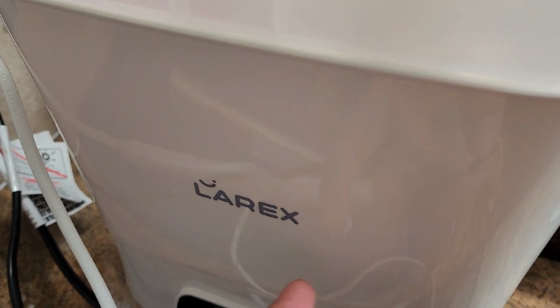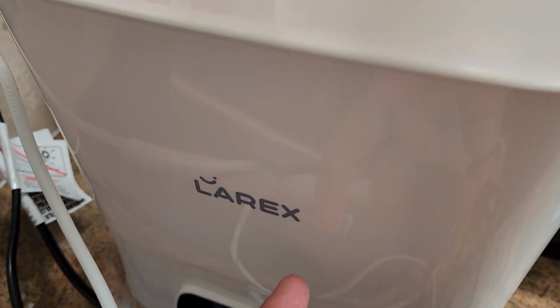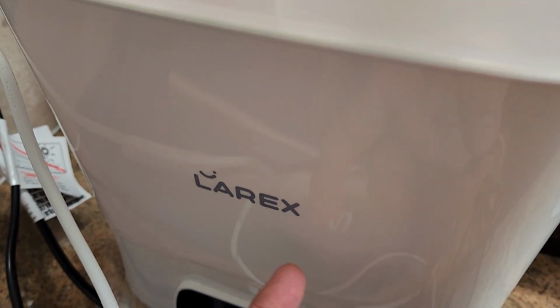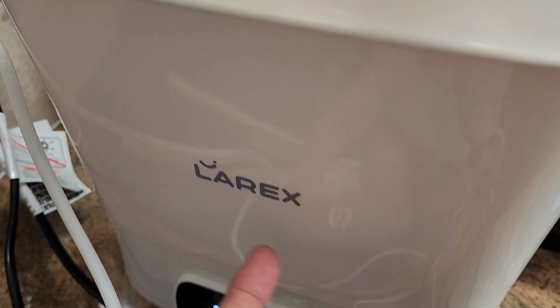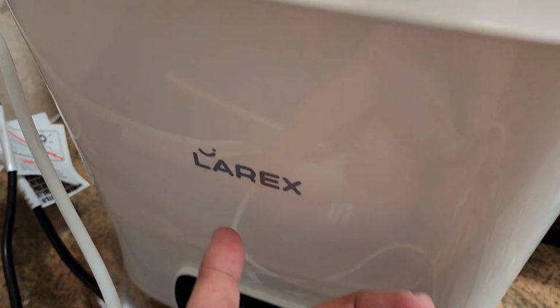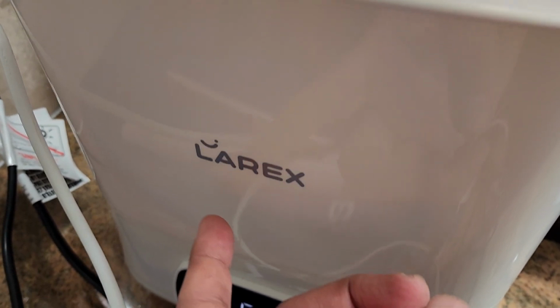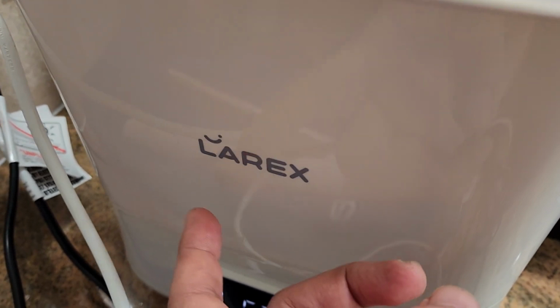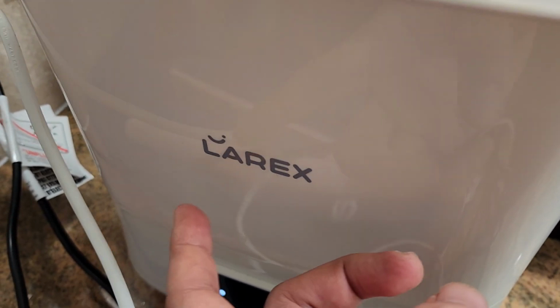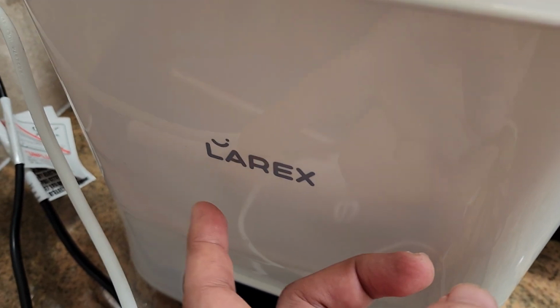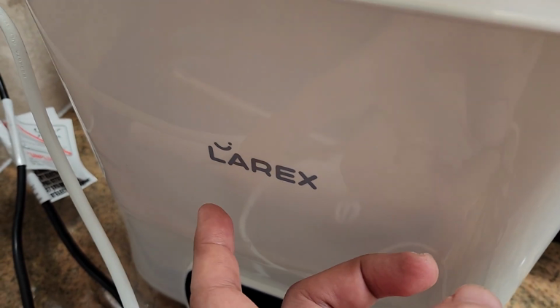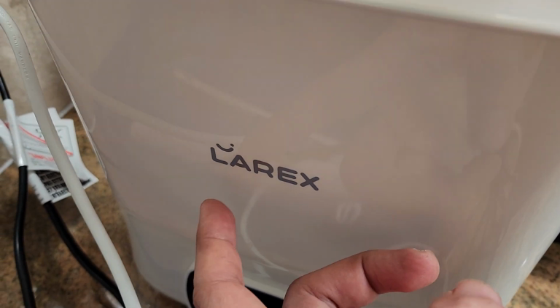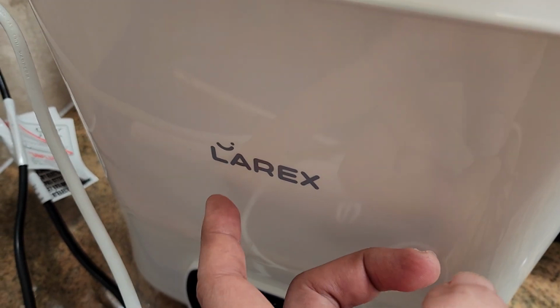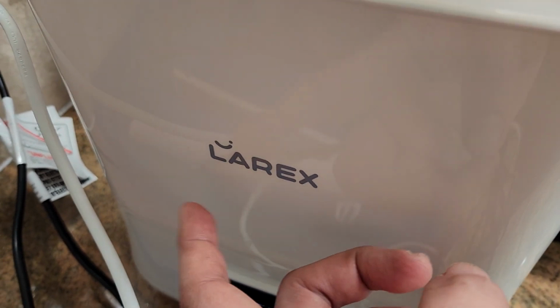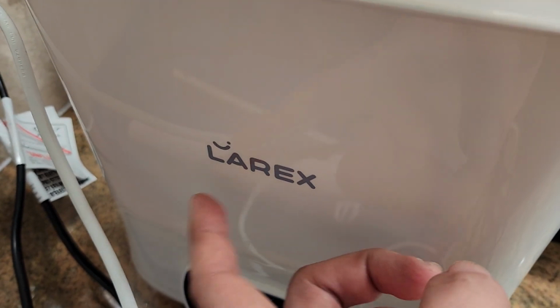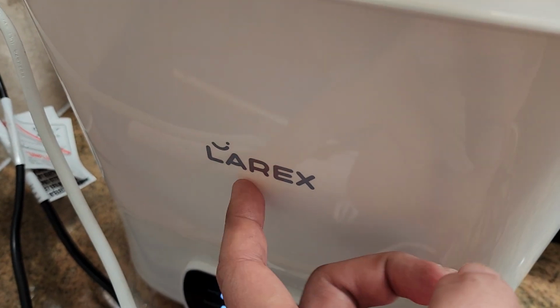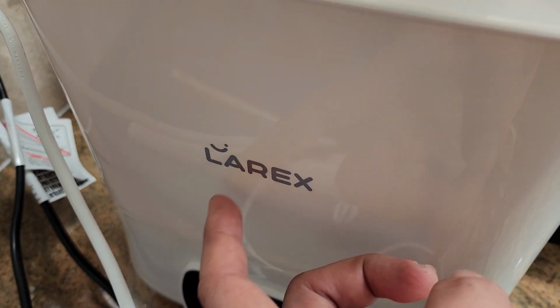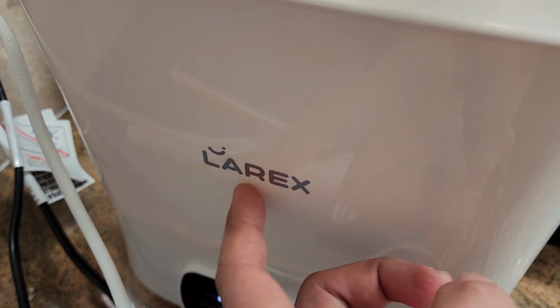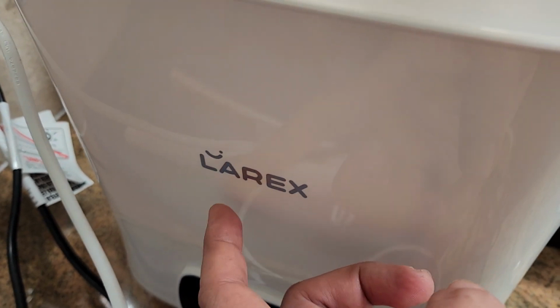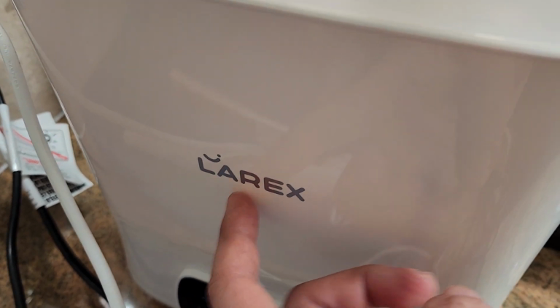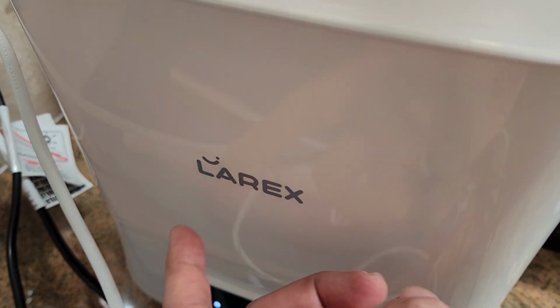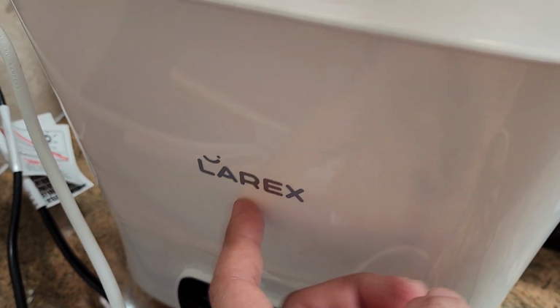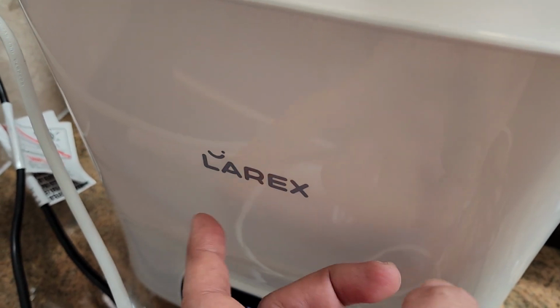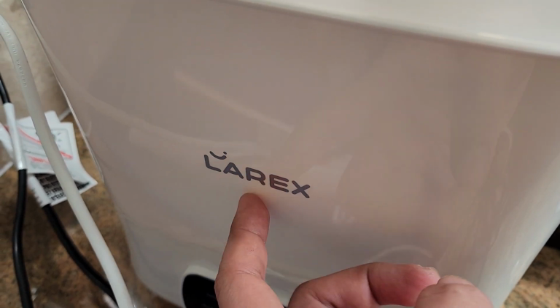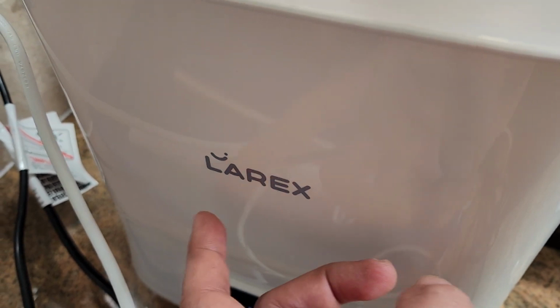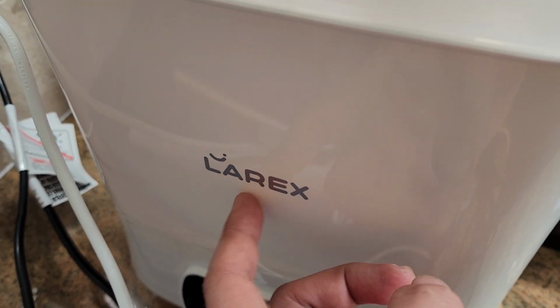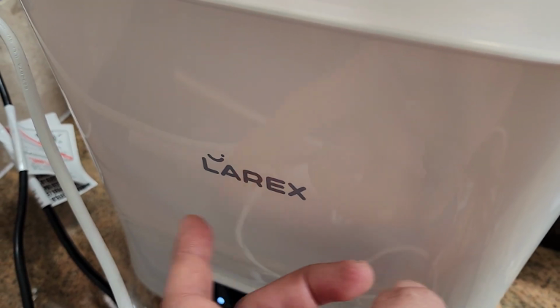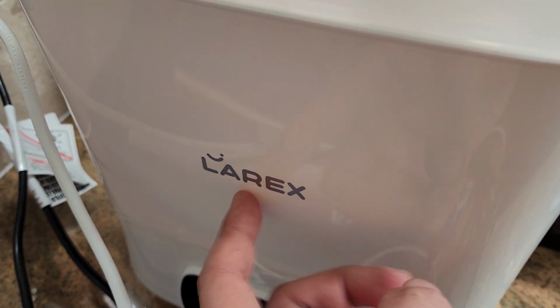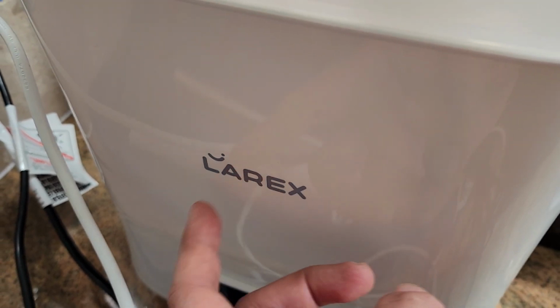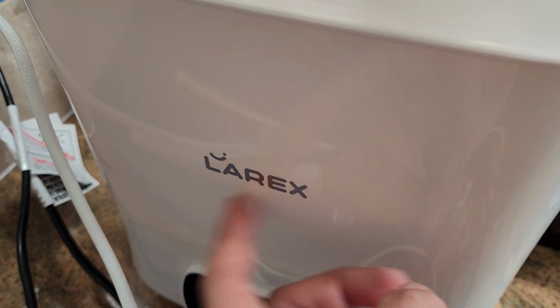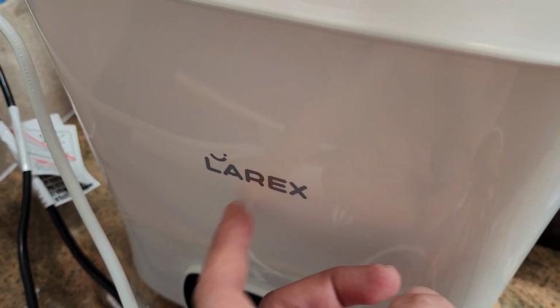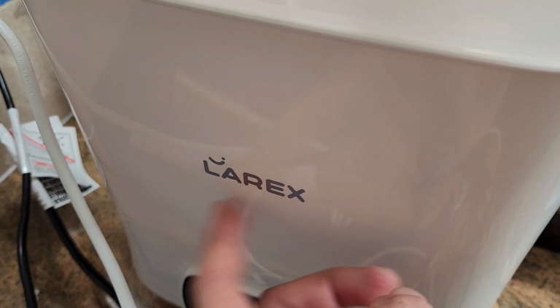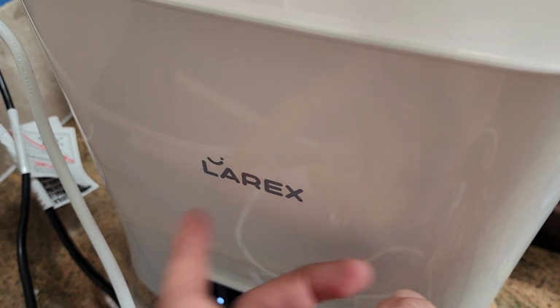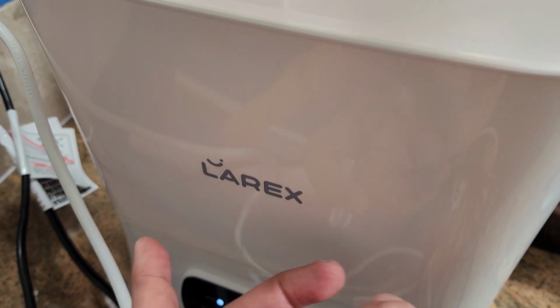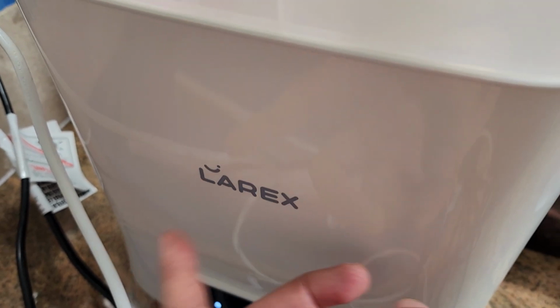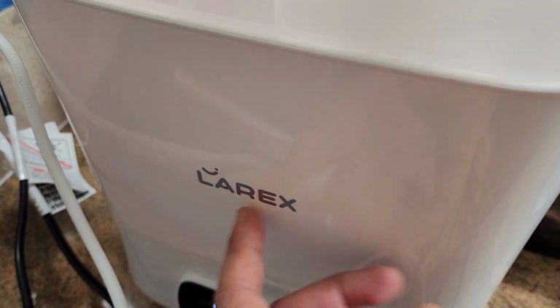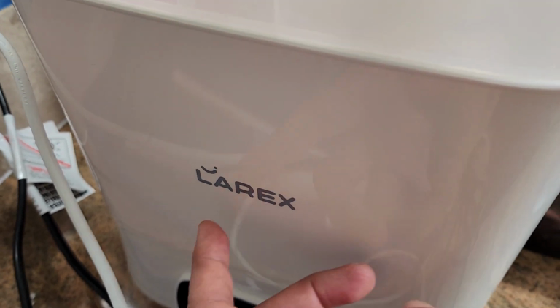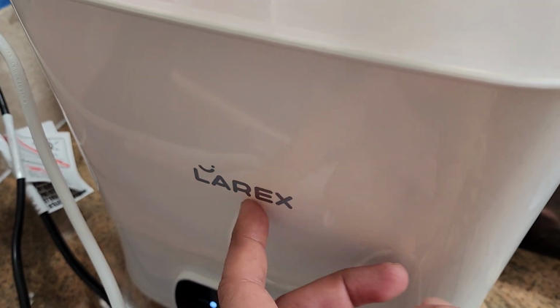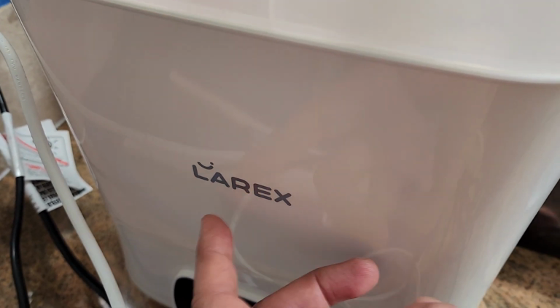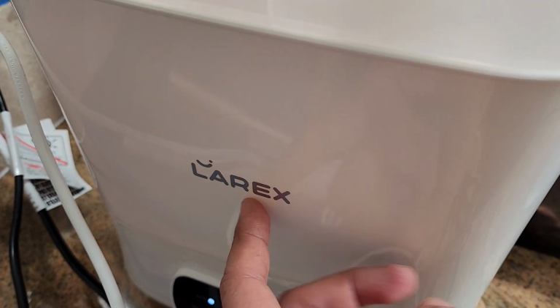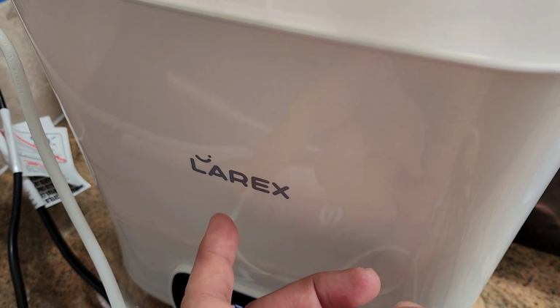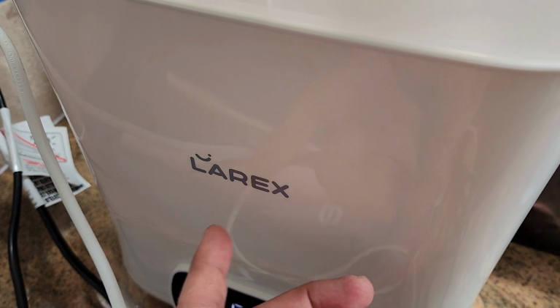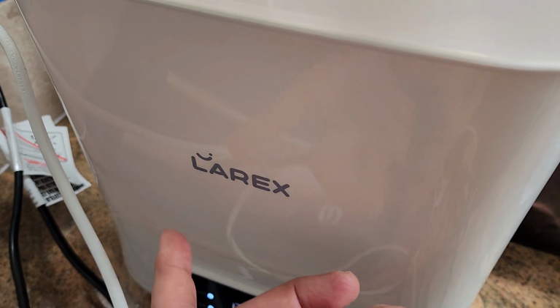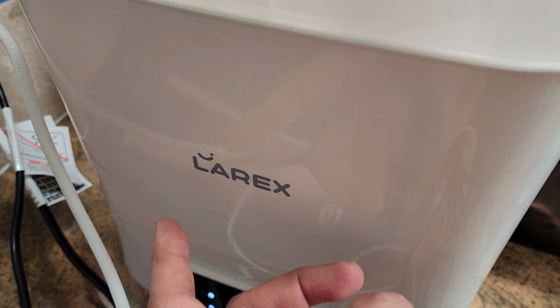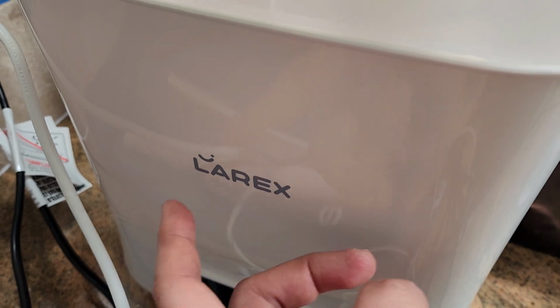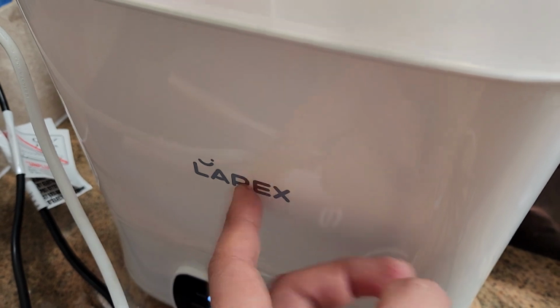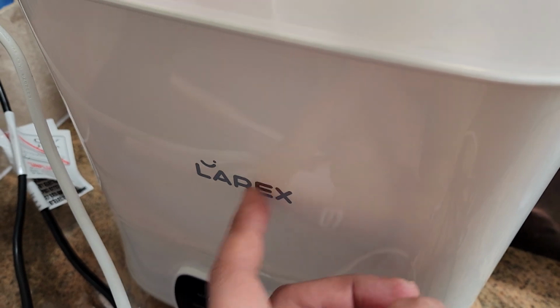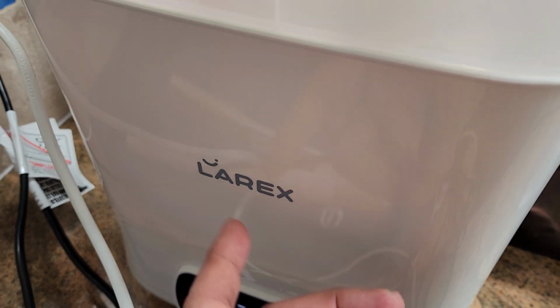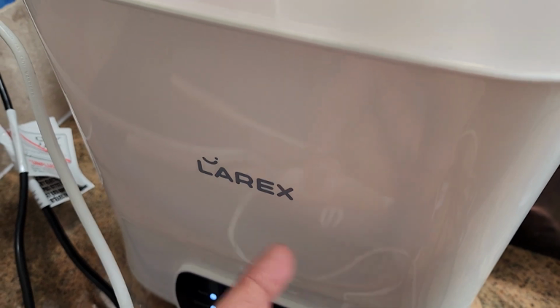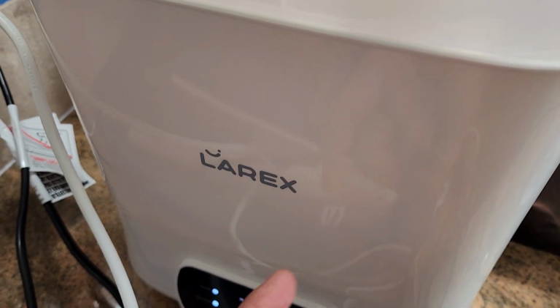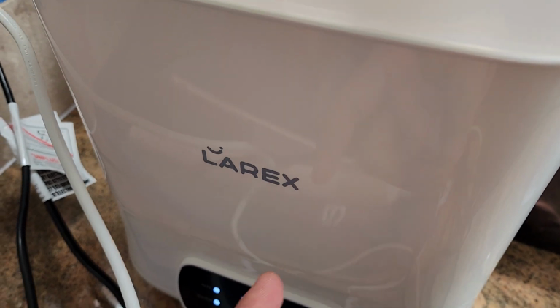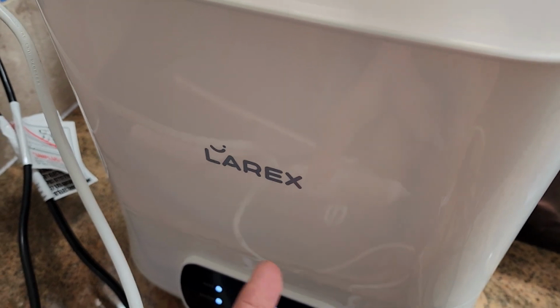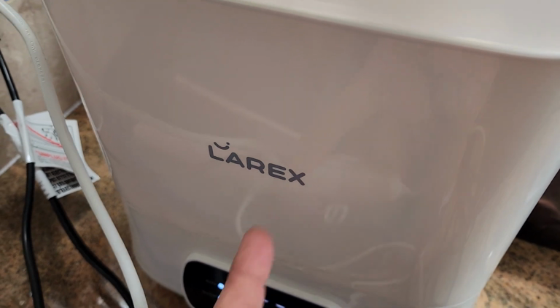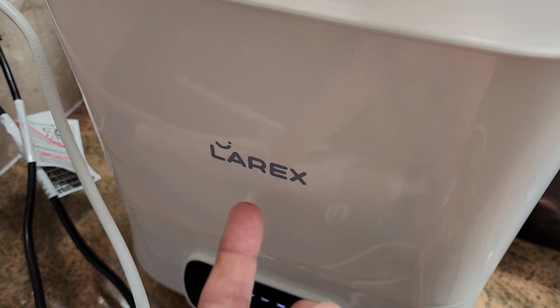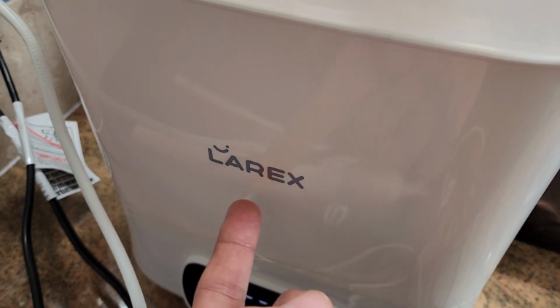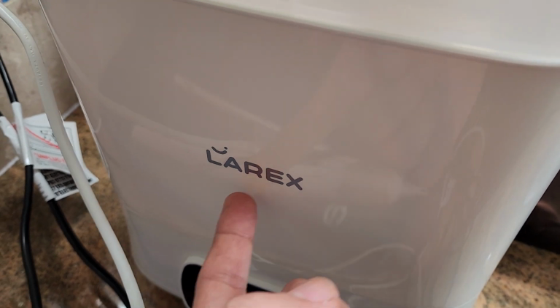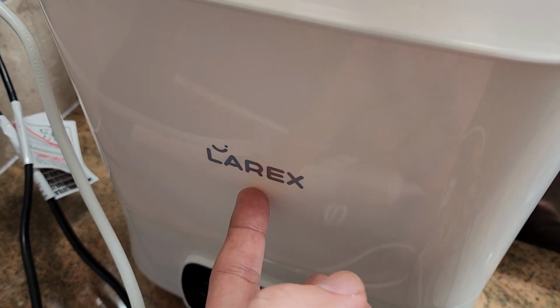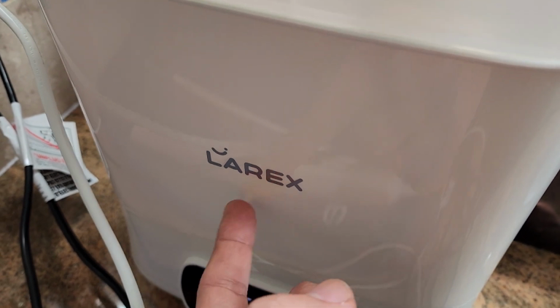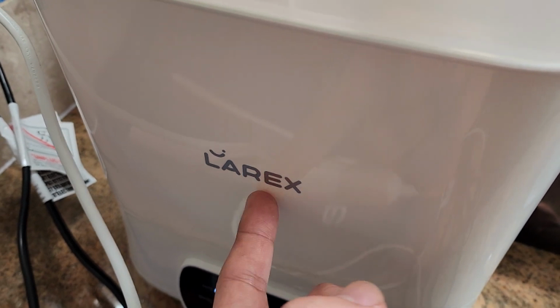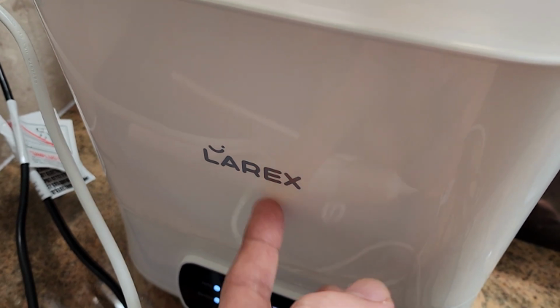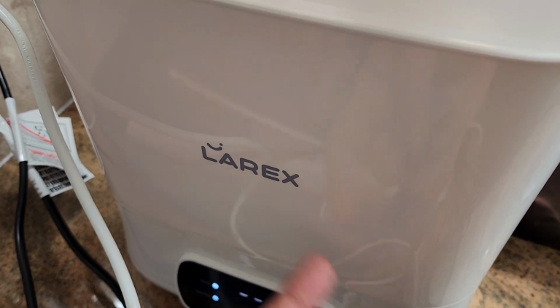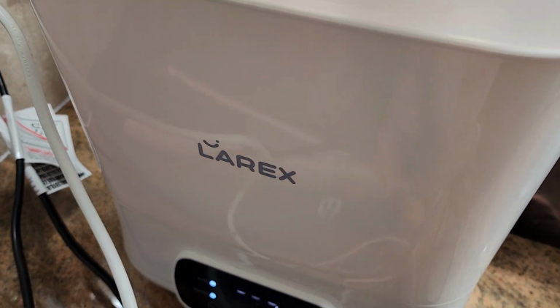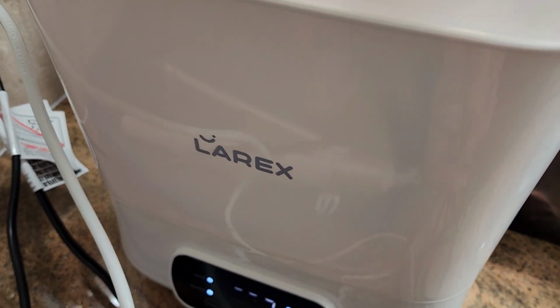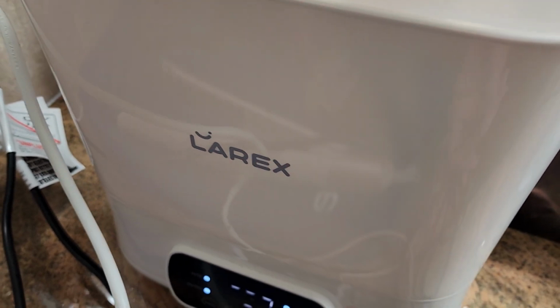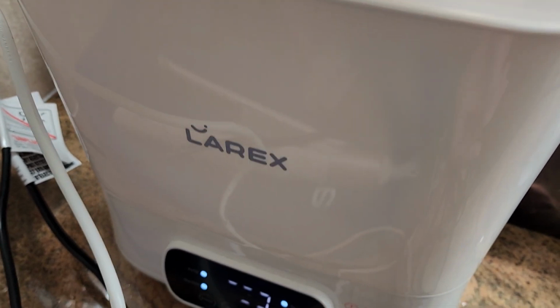If you're looking for a pretty good bottle sterilizer, this is one of them. I would definitely get it — we've had a few and this one's really good.